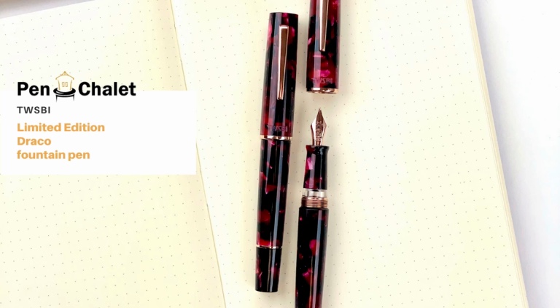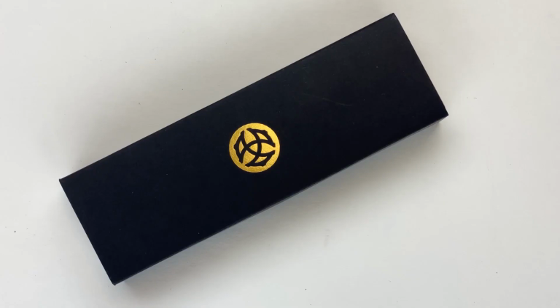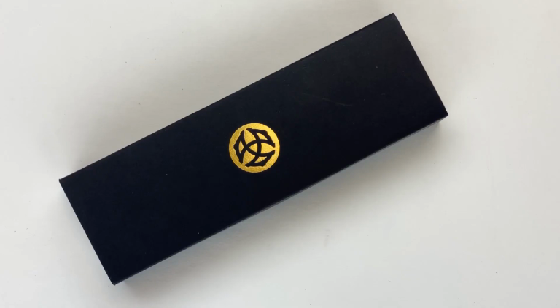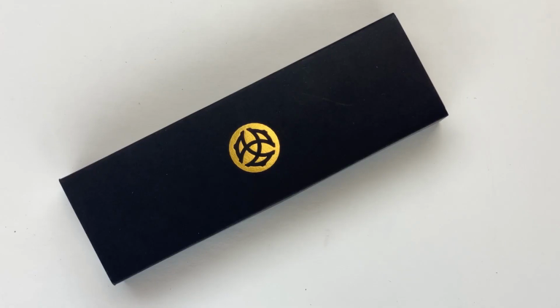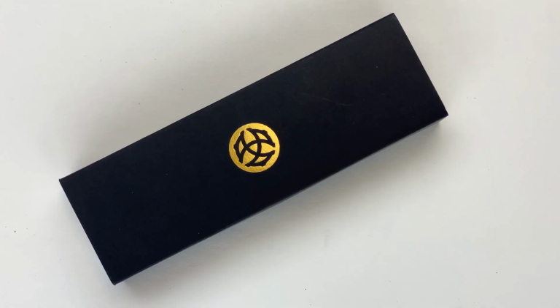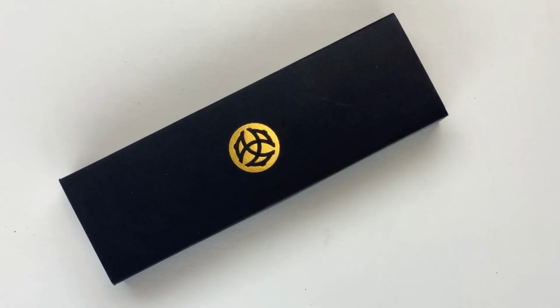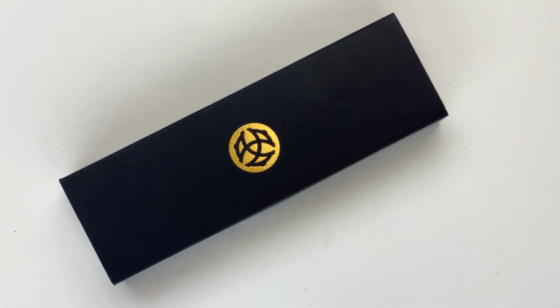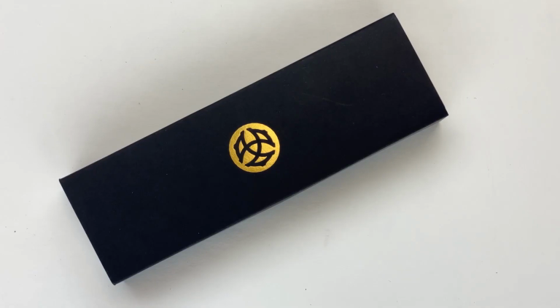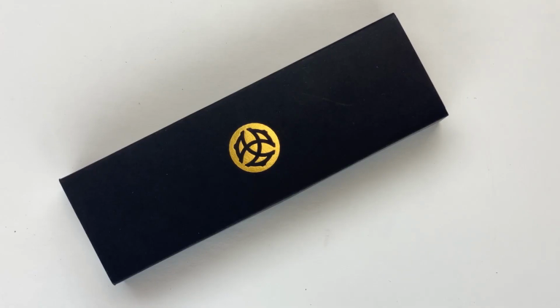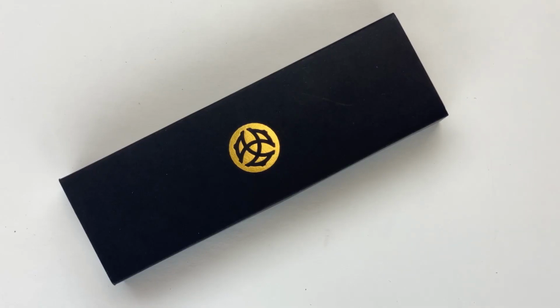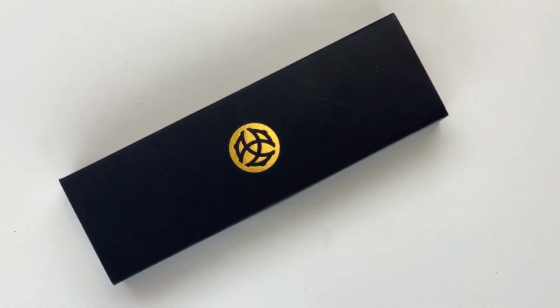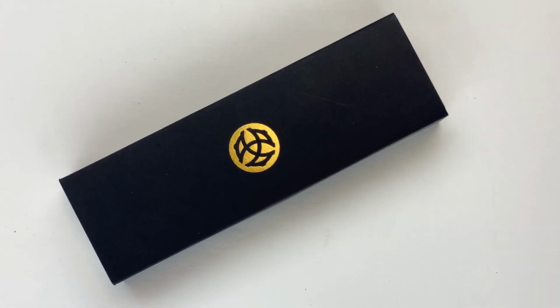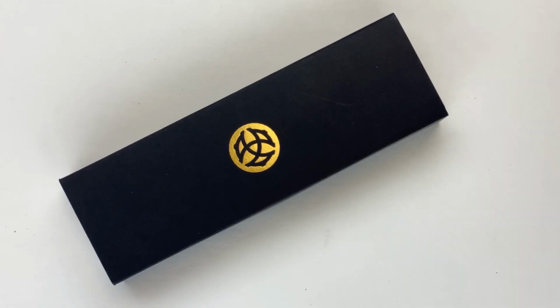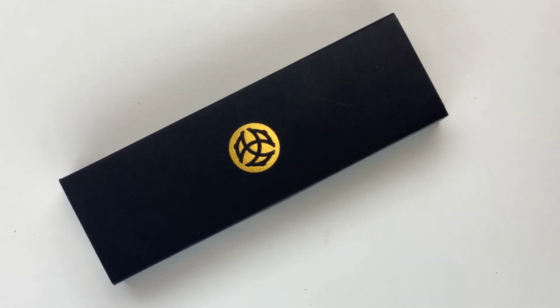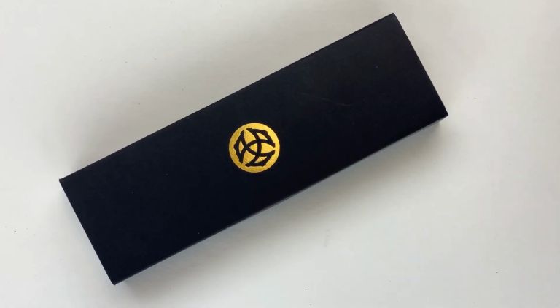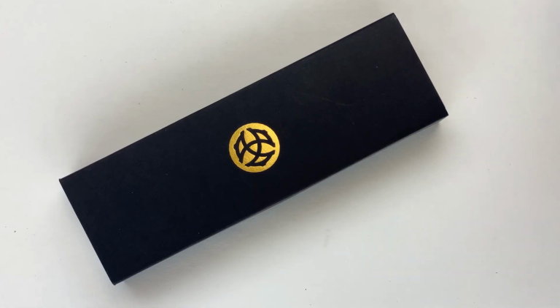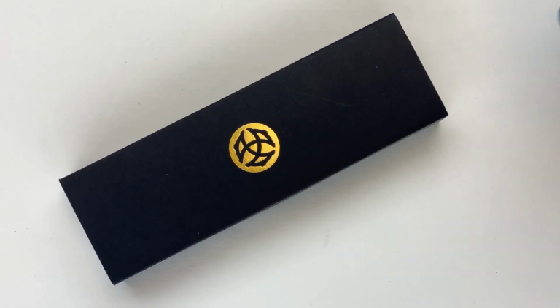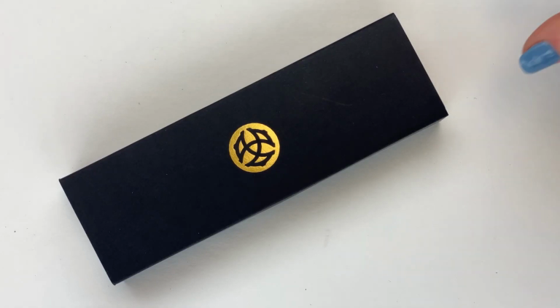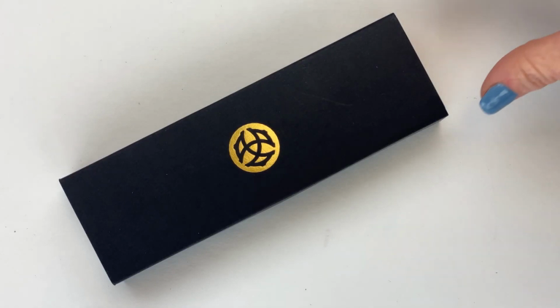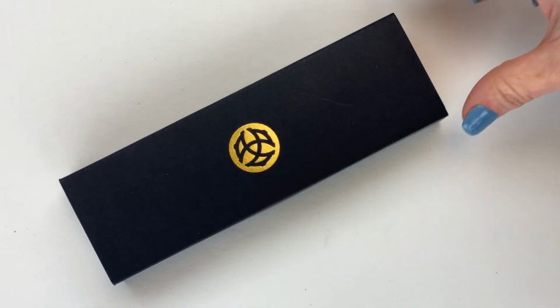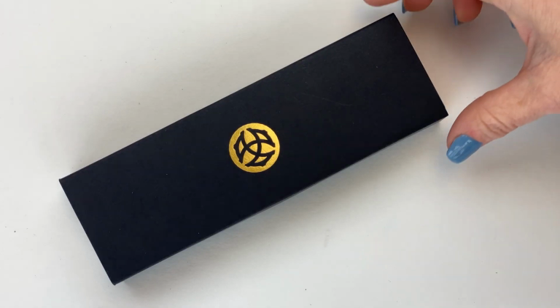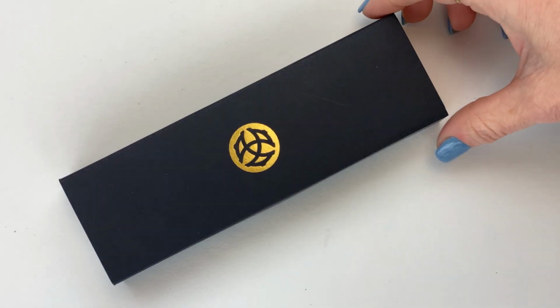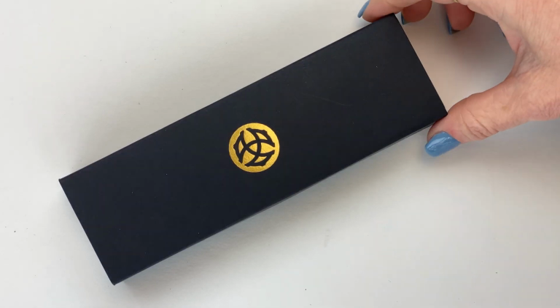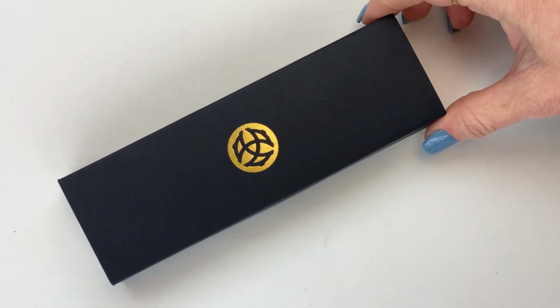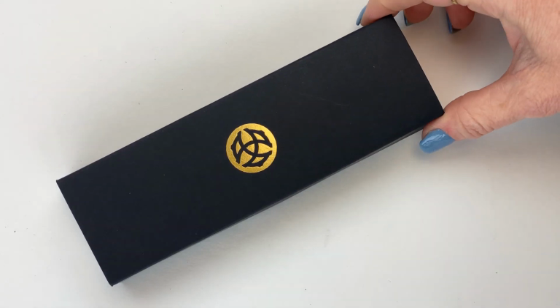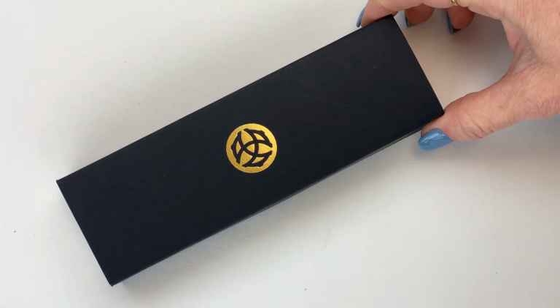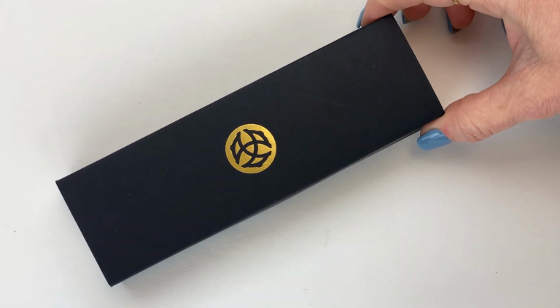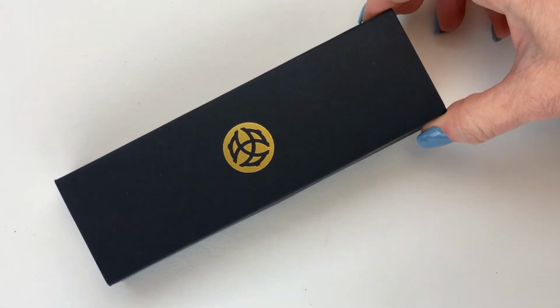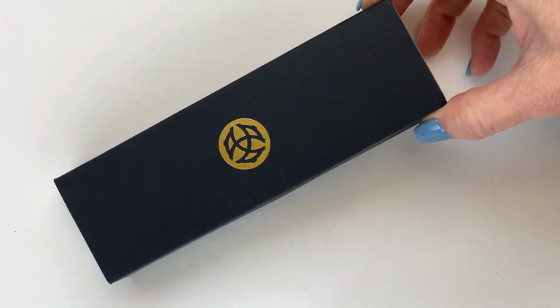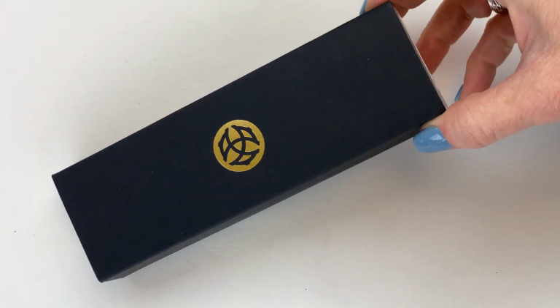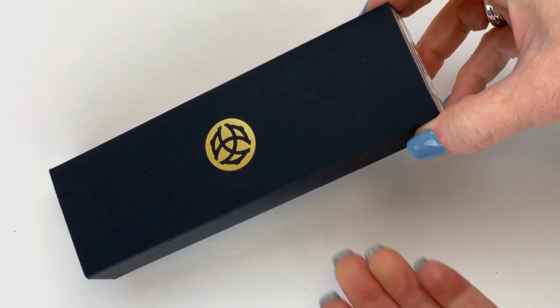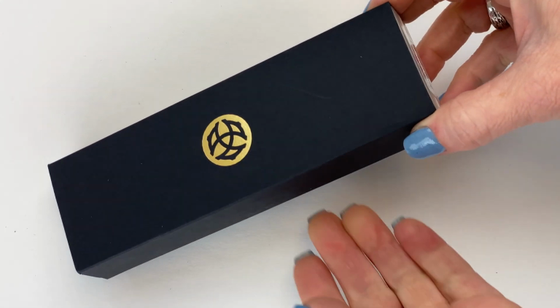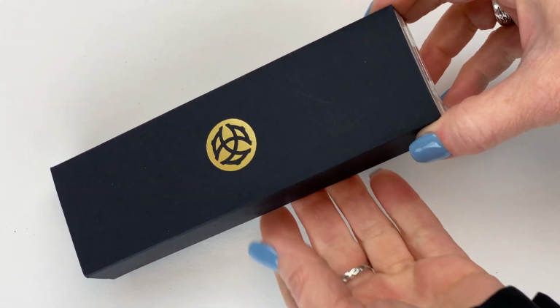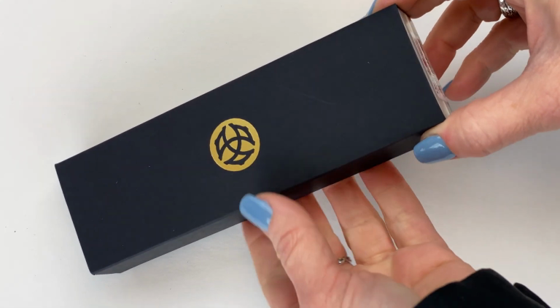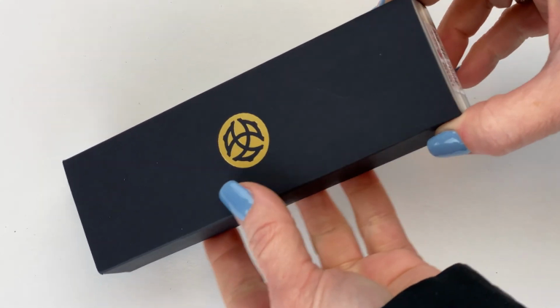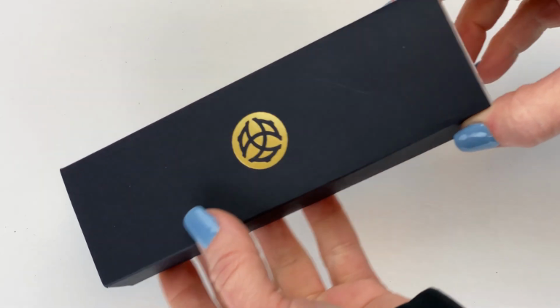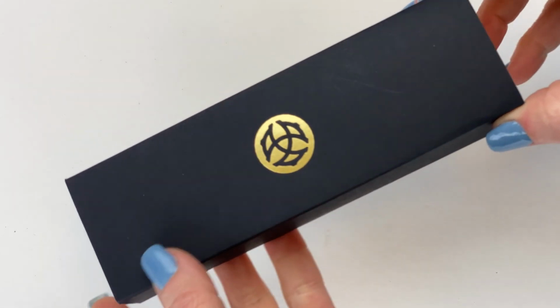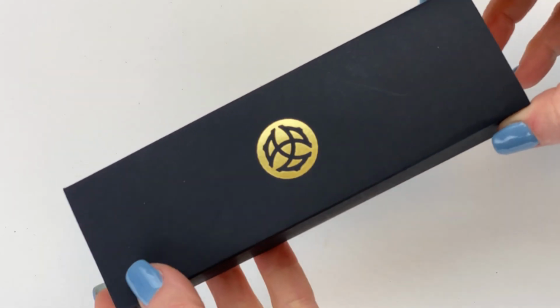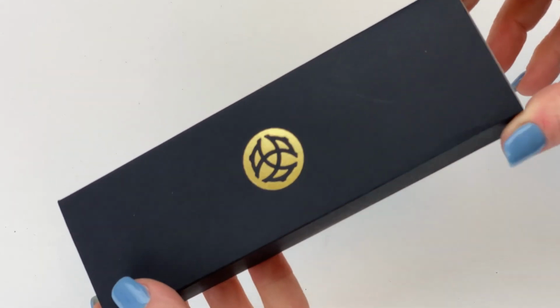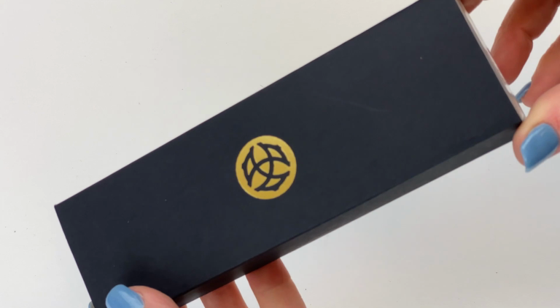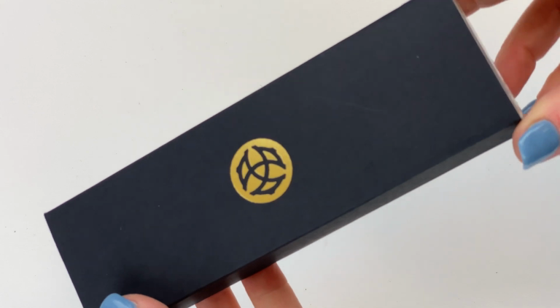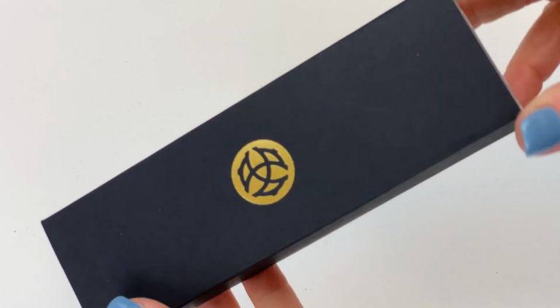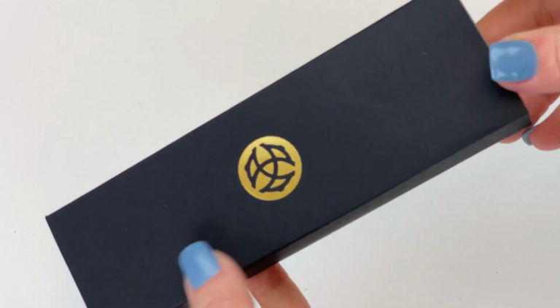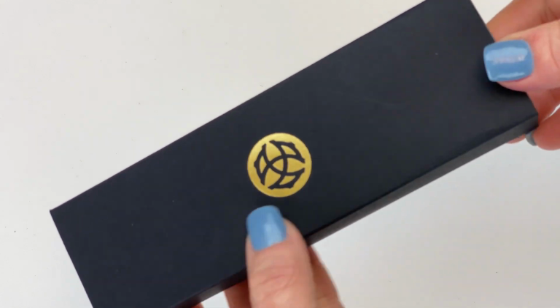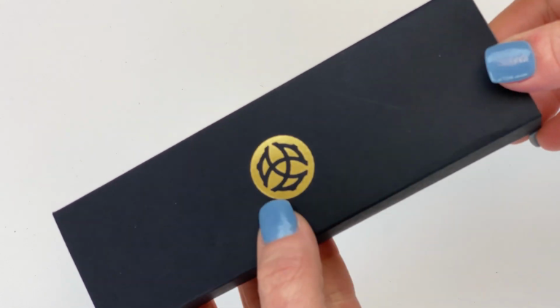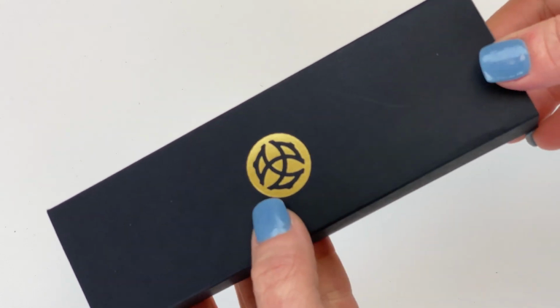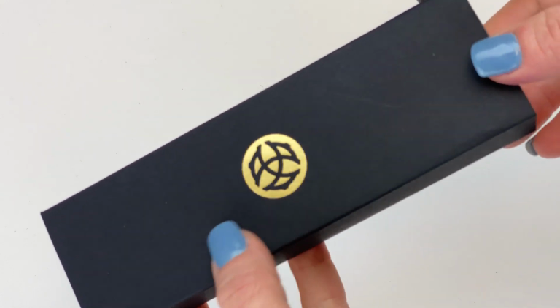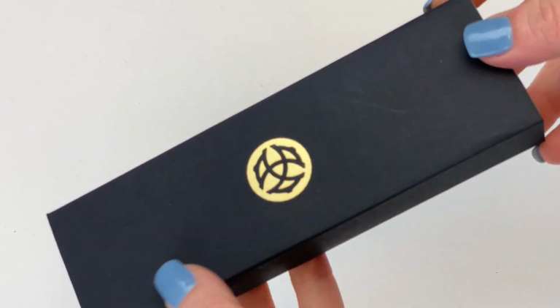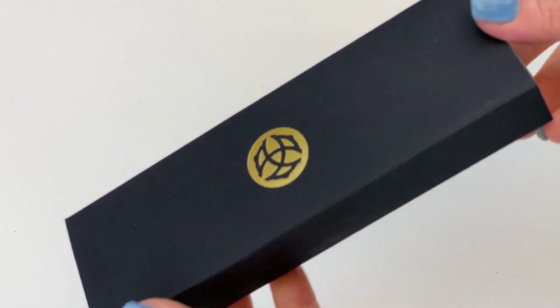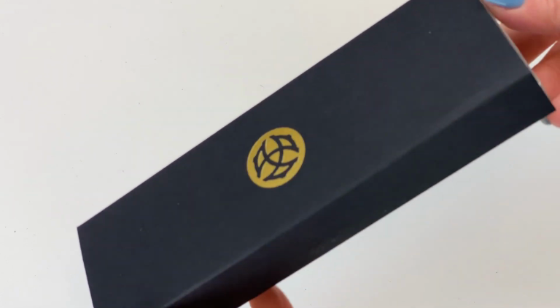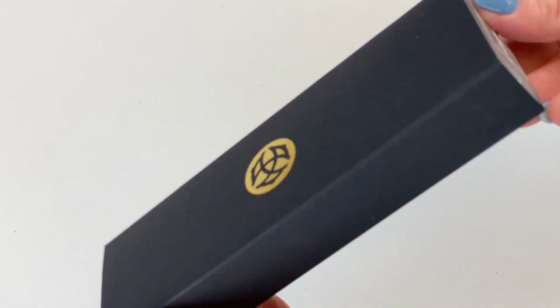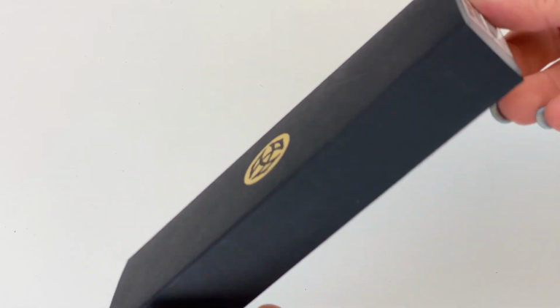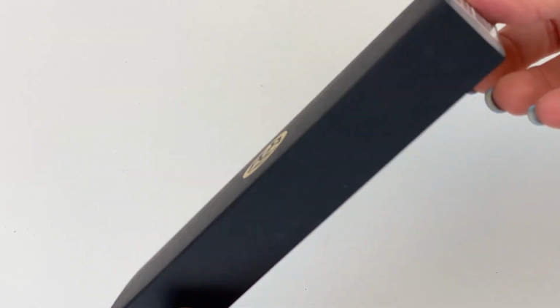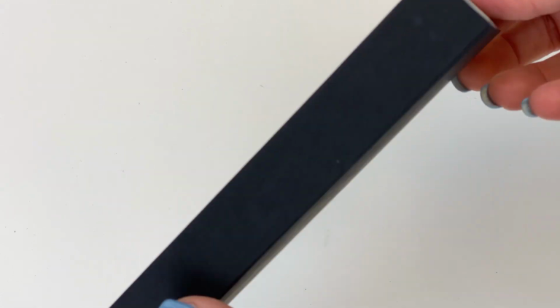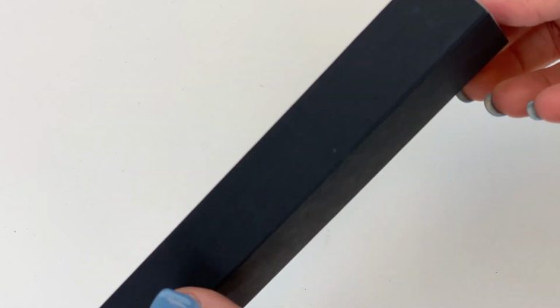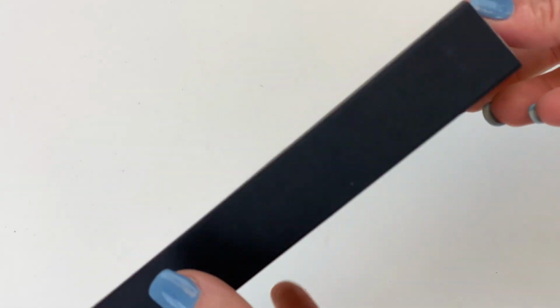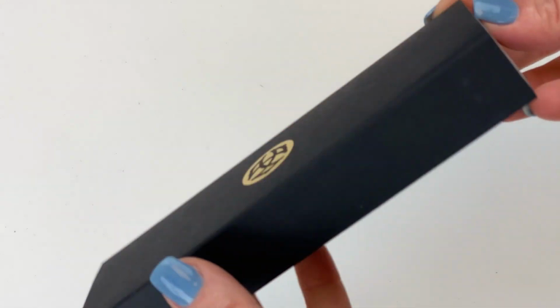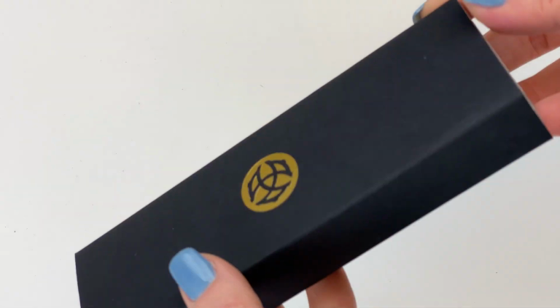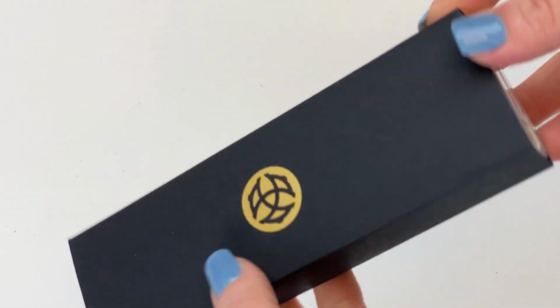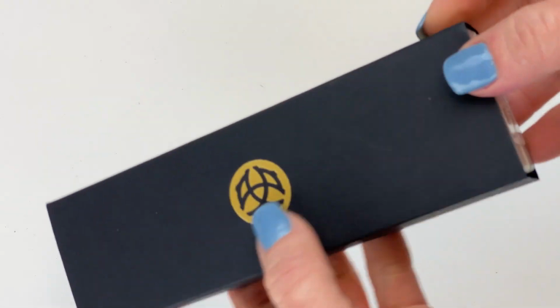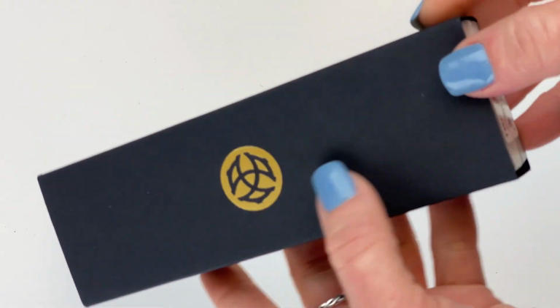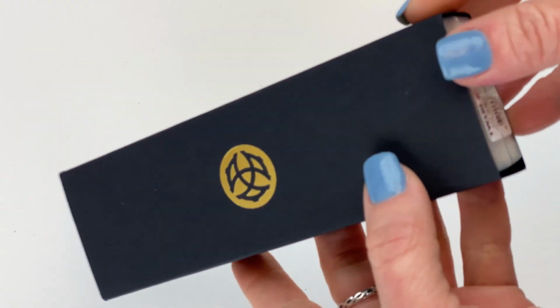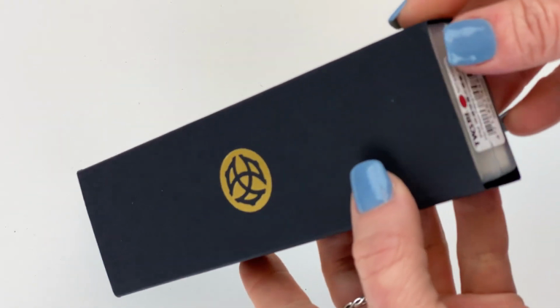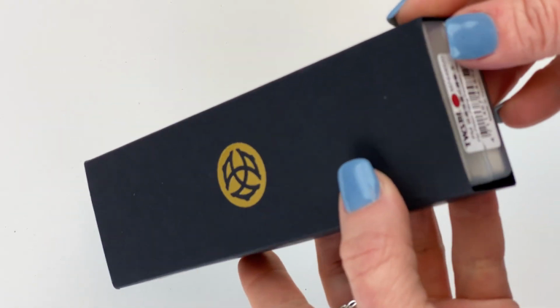Today we're going to do an unboxing of a fun new pen. This is the Twisby Limited Edition Draco Fountain Pen.